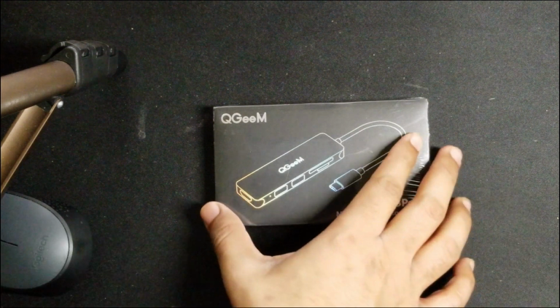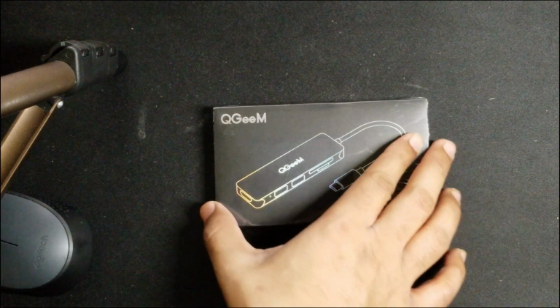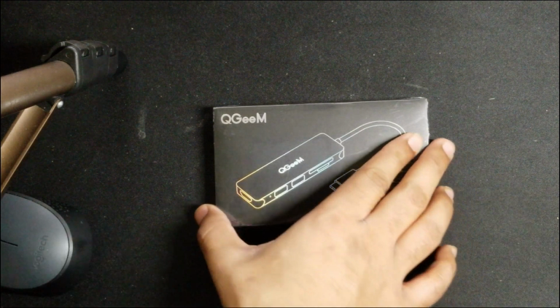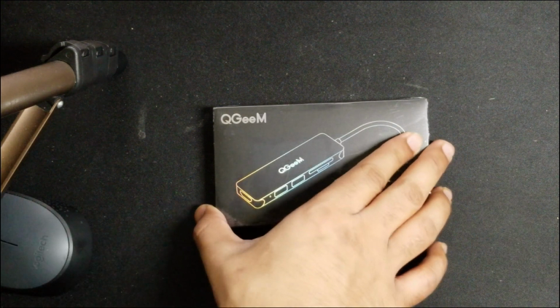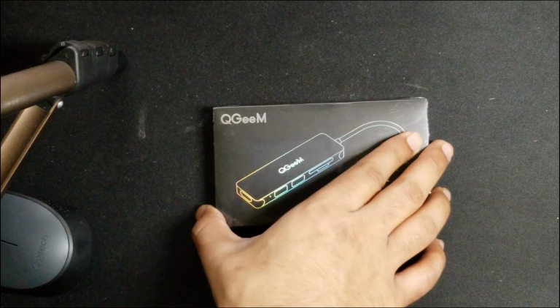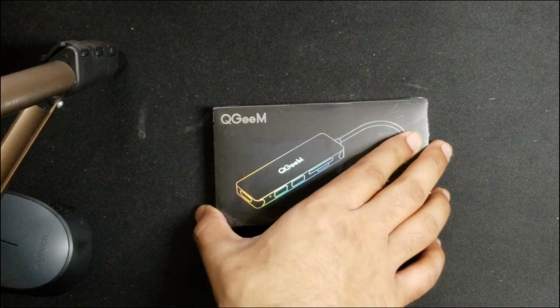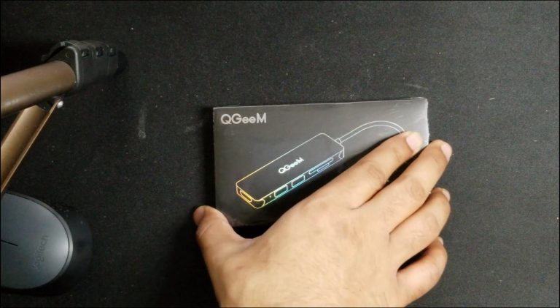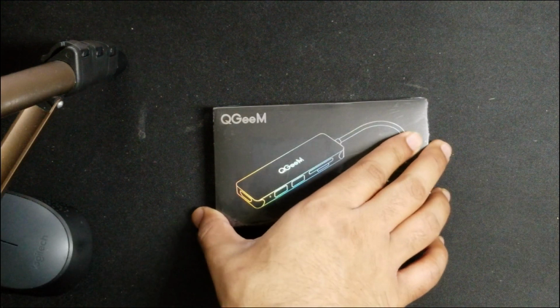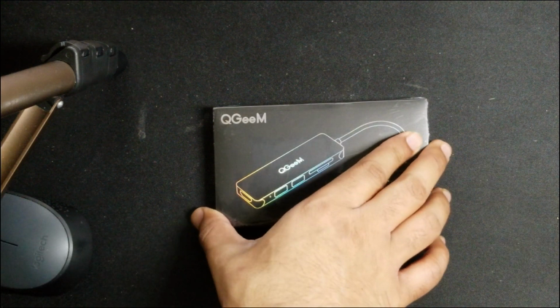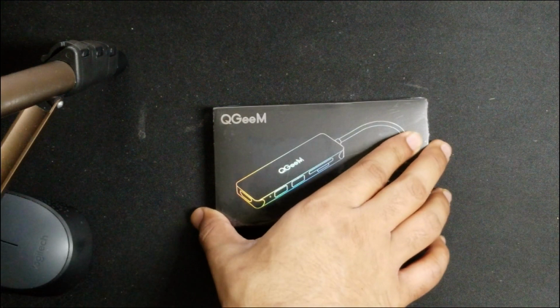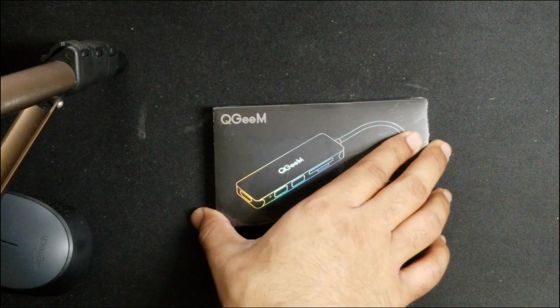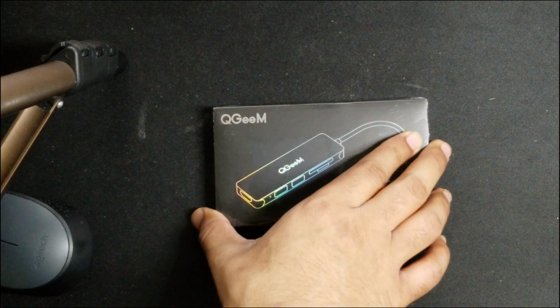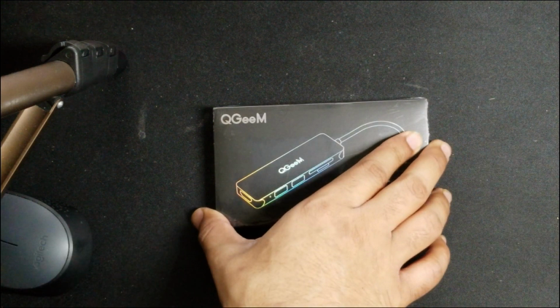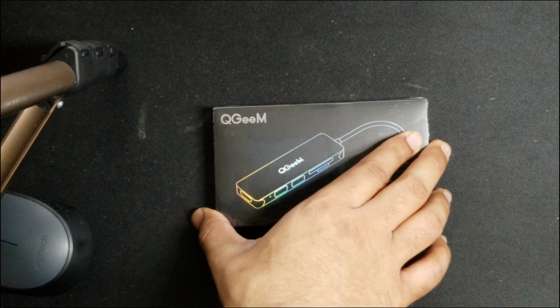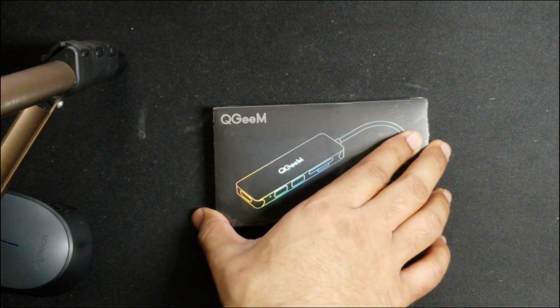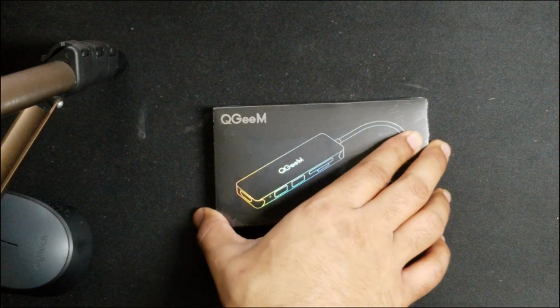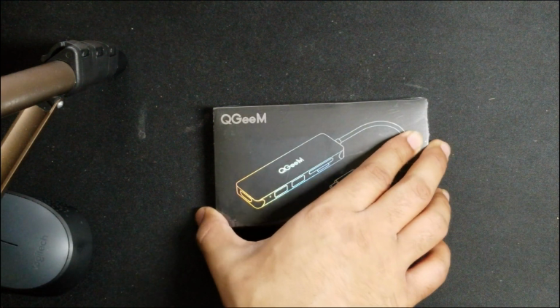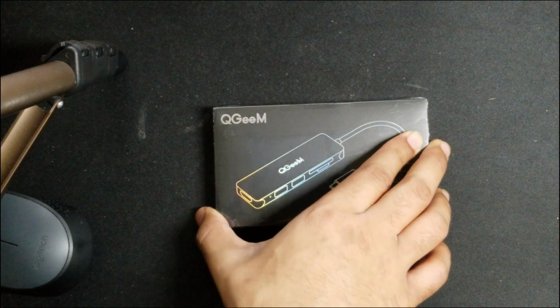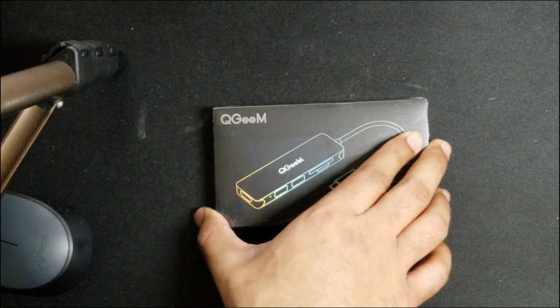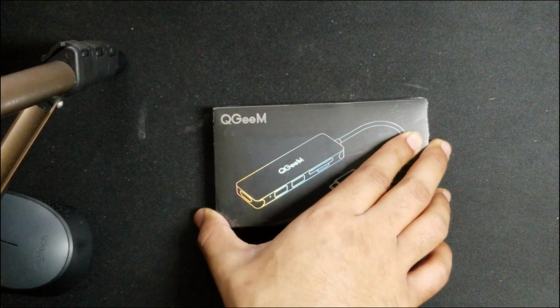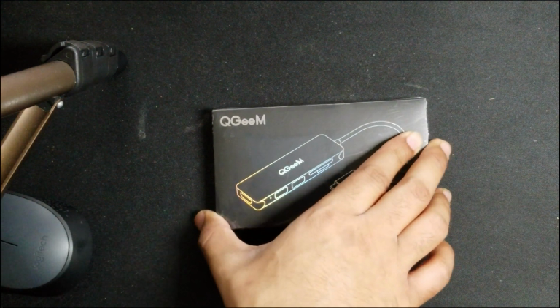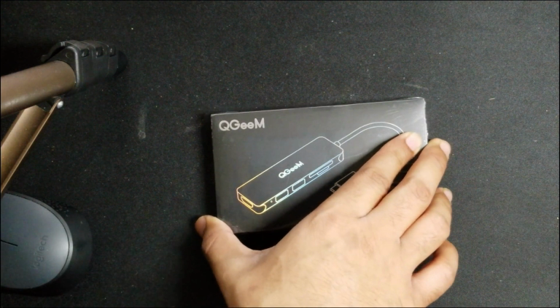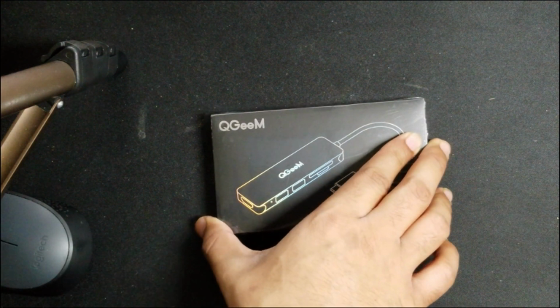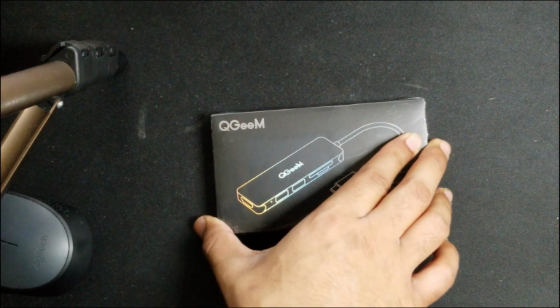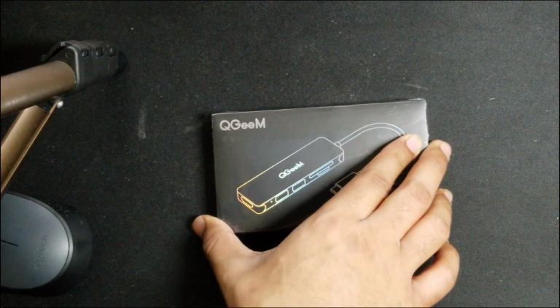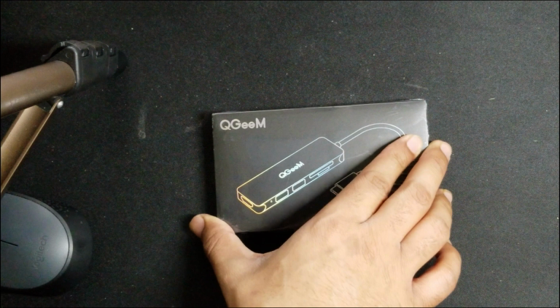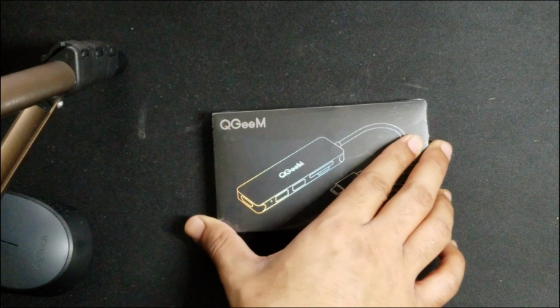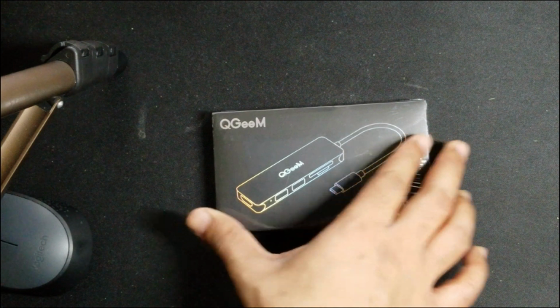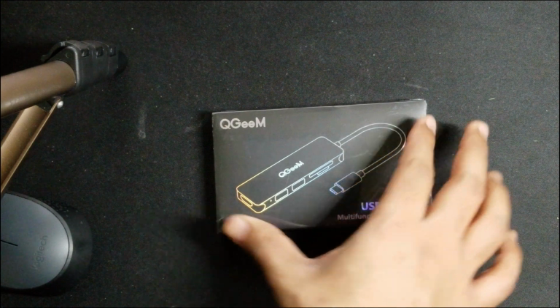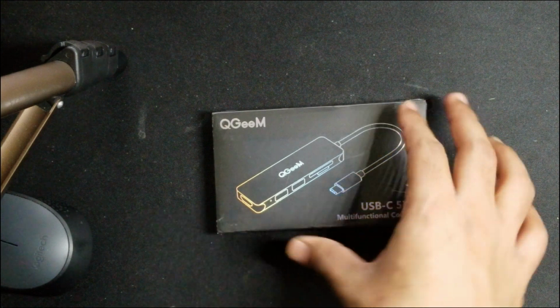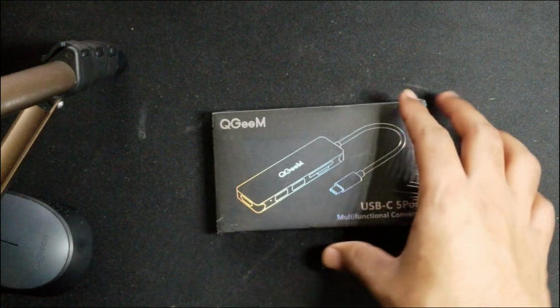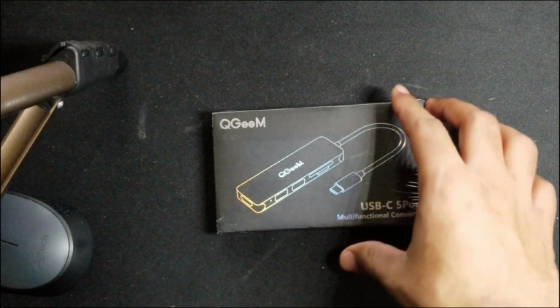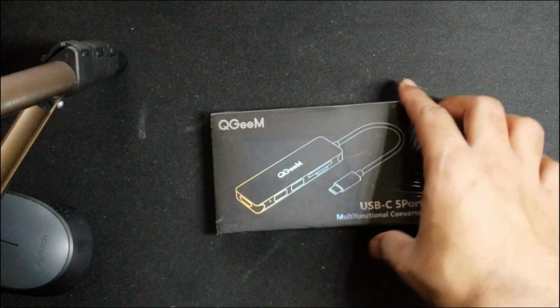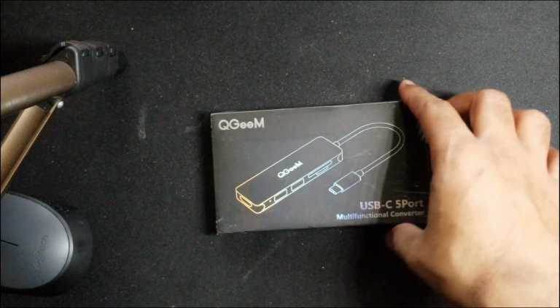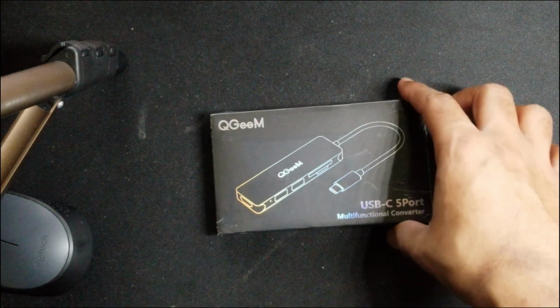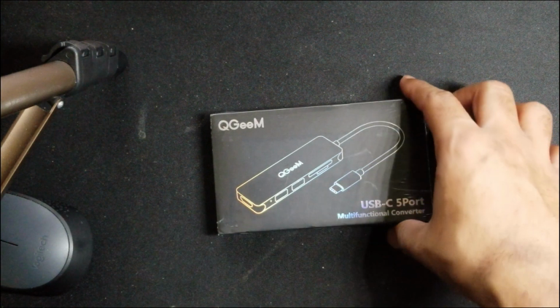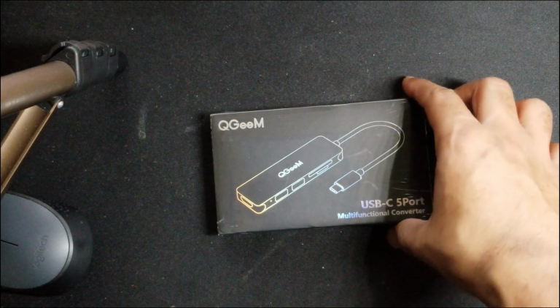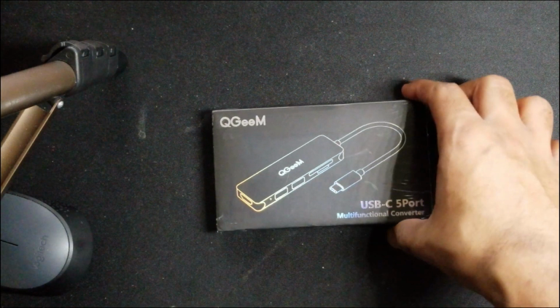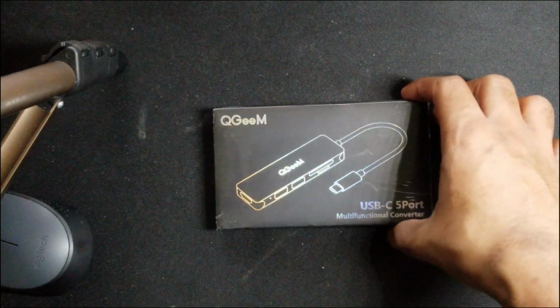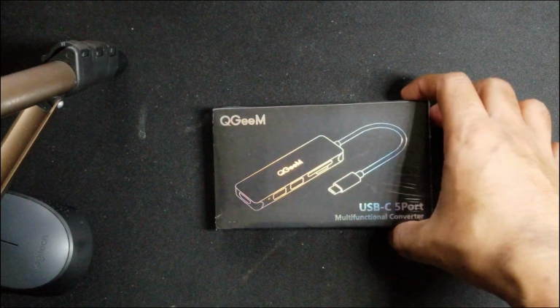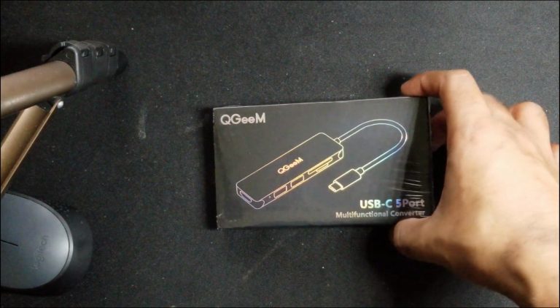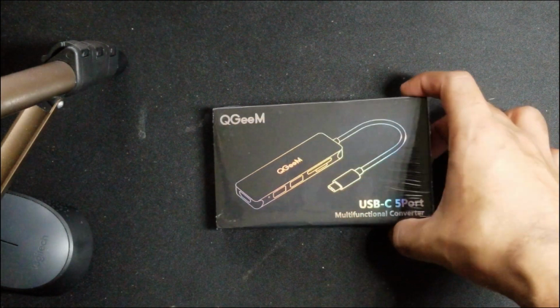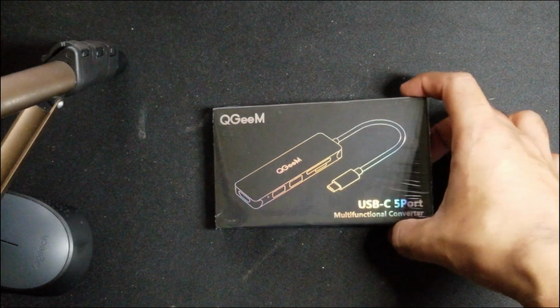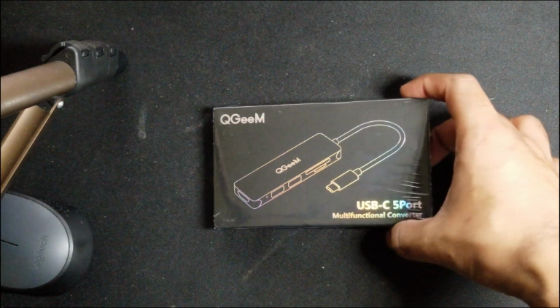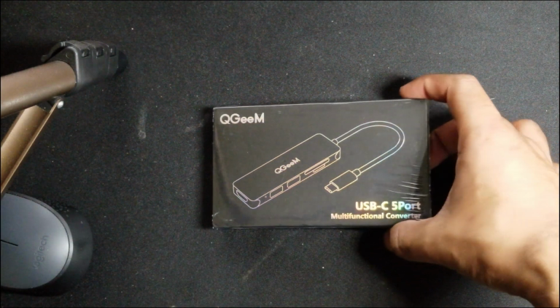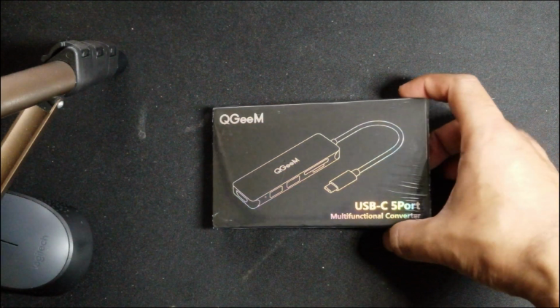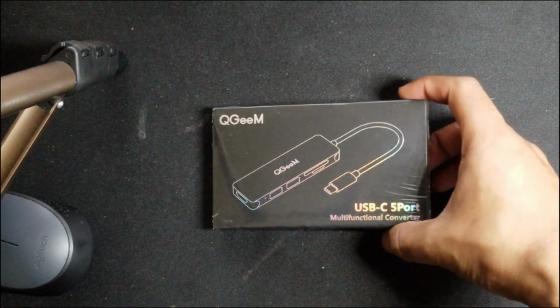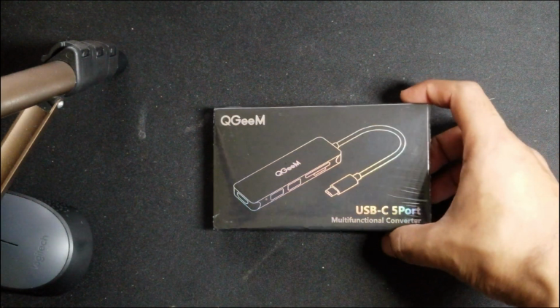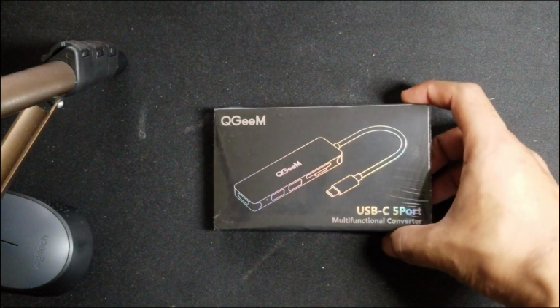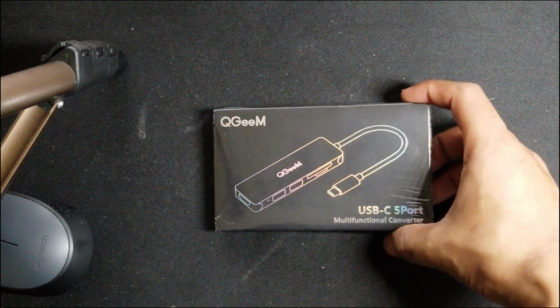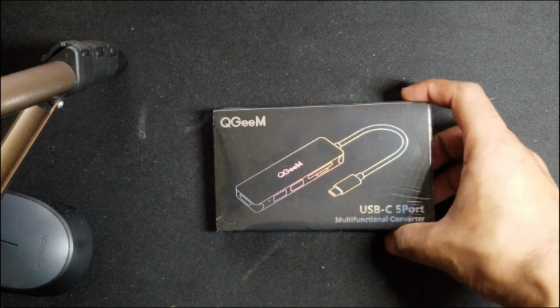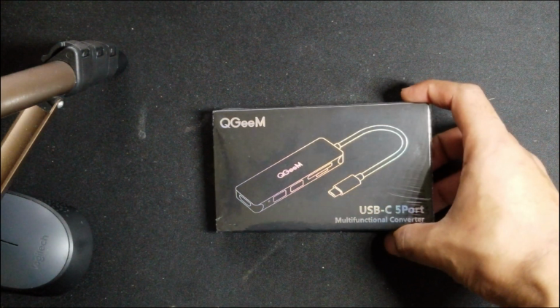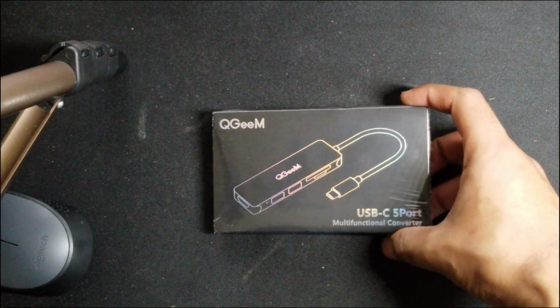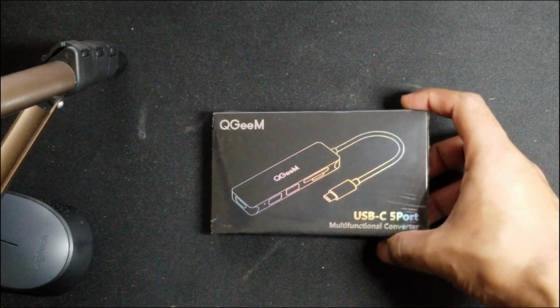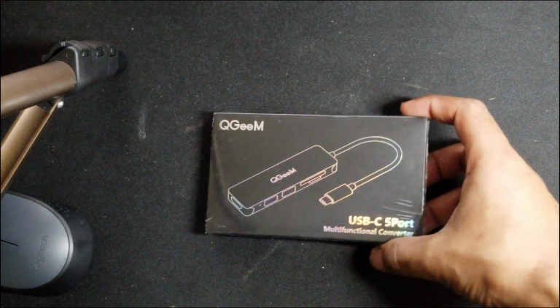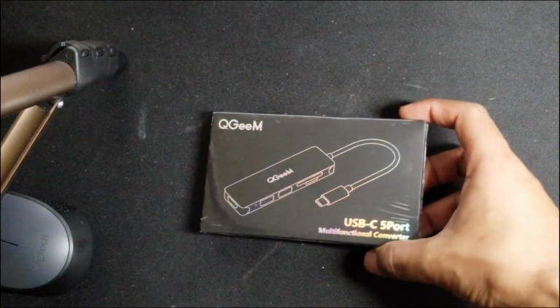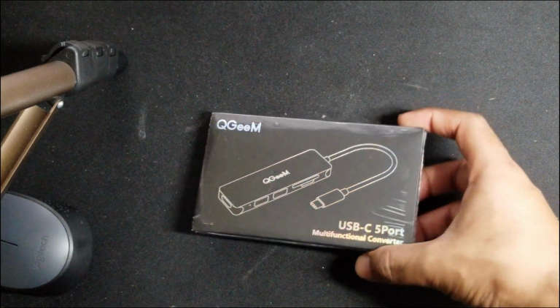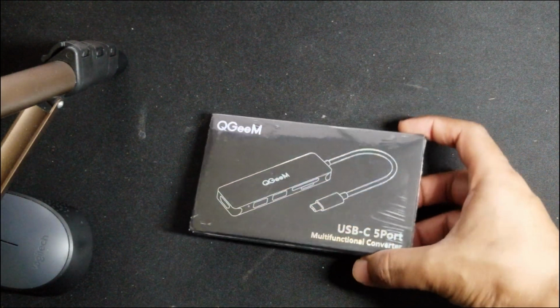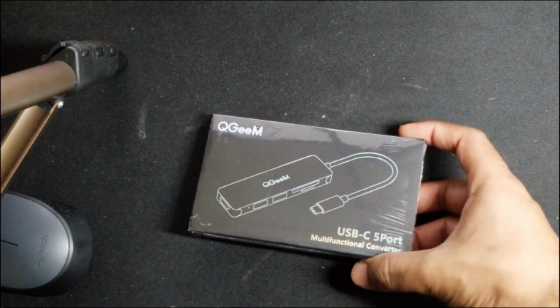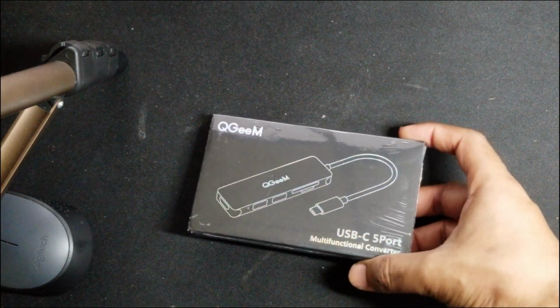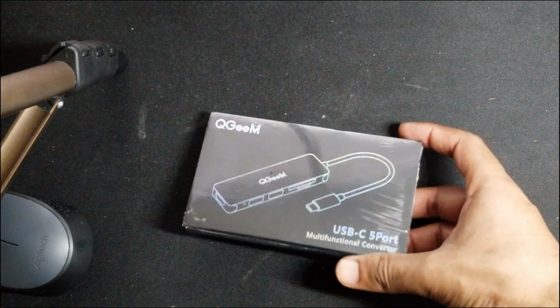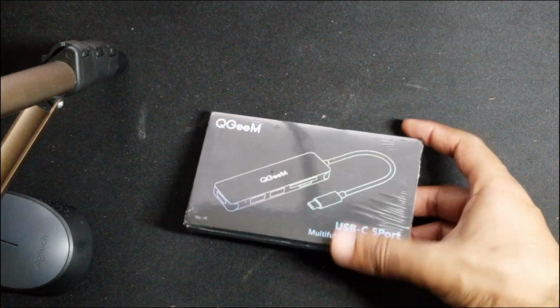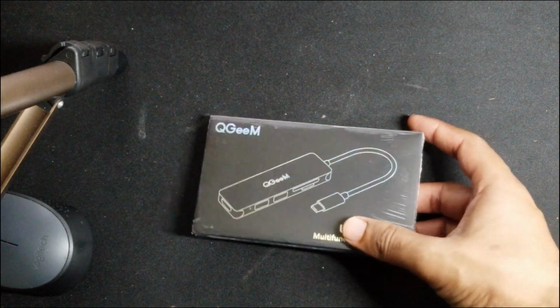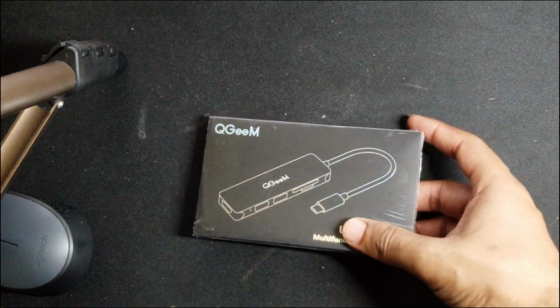Welcome guys to another series of Tech Unboxing. In today's Tech Unboxing we are going to take a look at the QG EEM USB-C 5 port multifunctional converter.